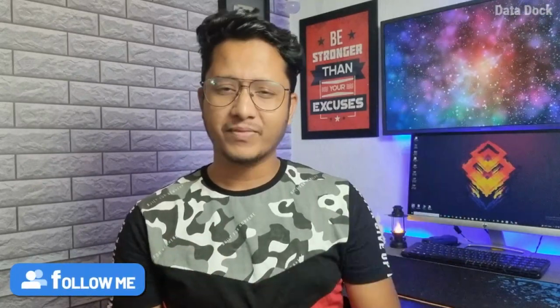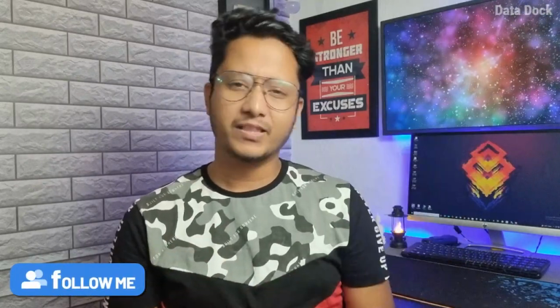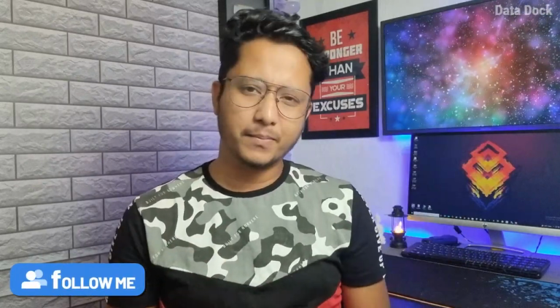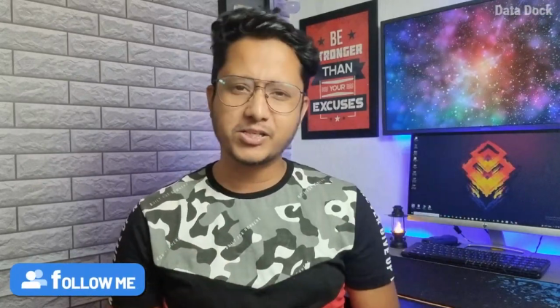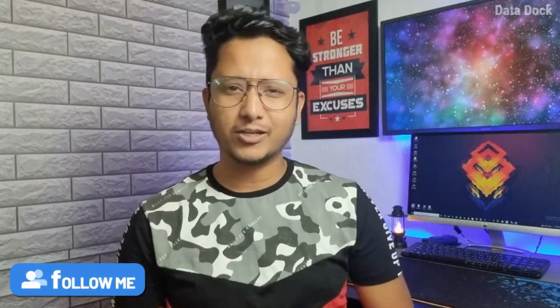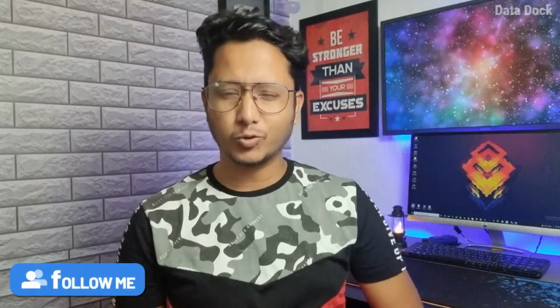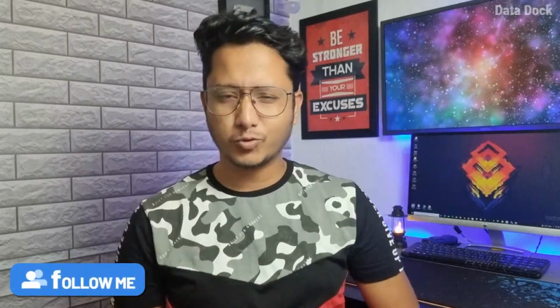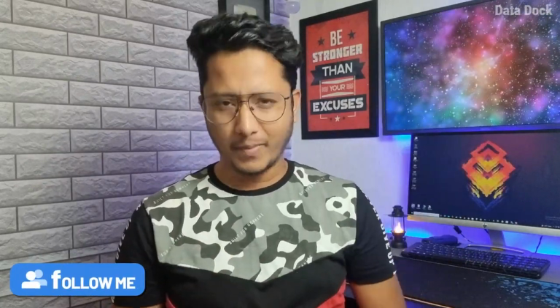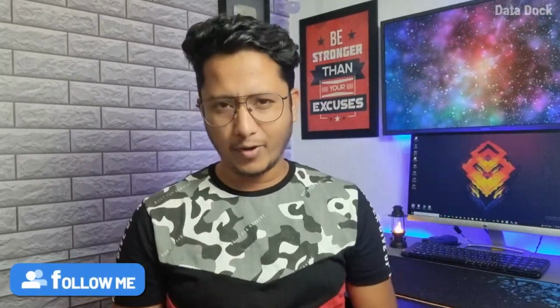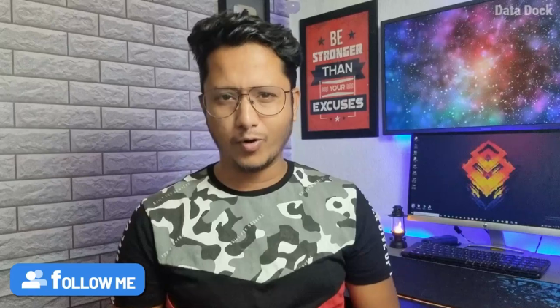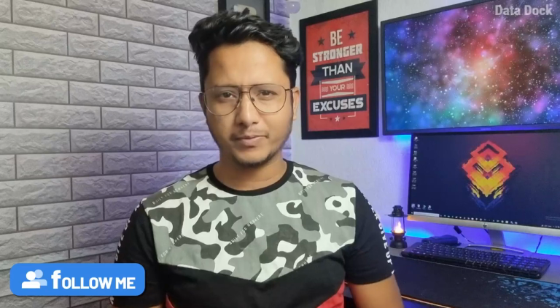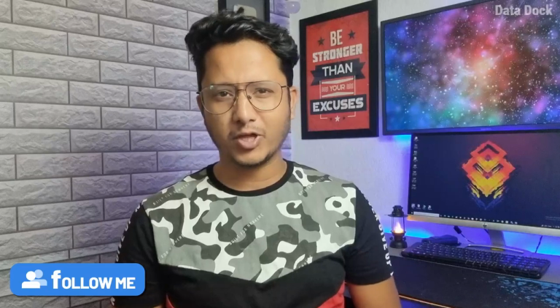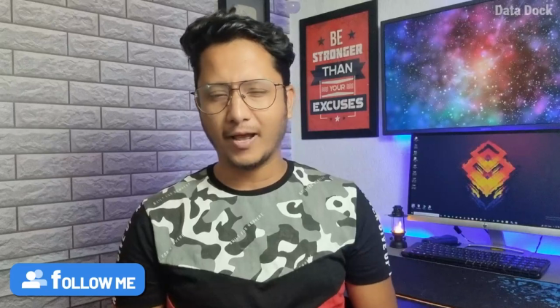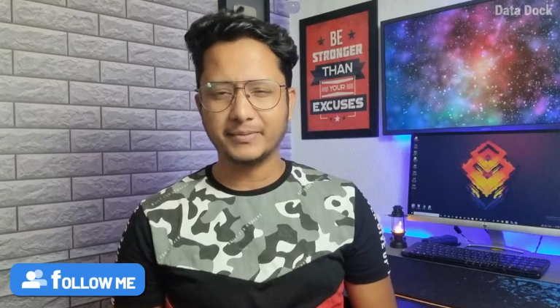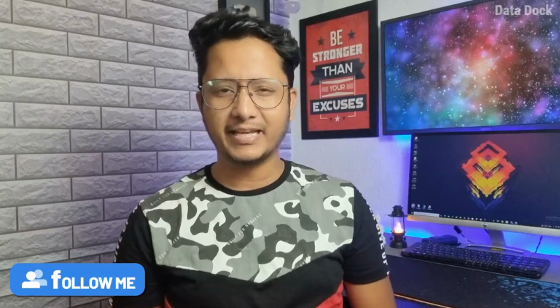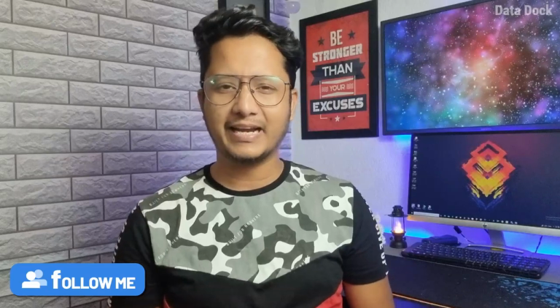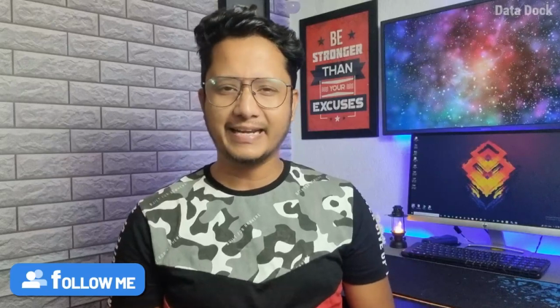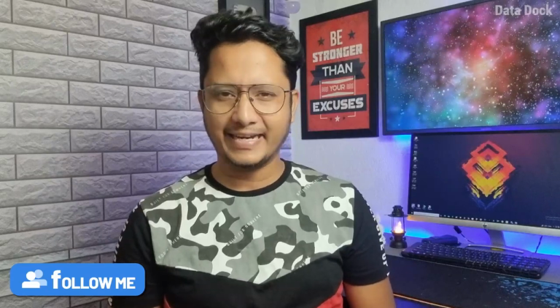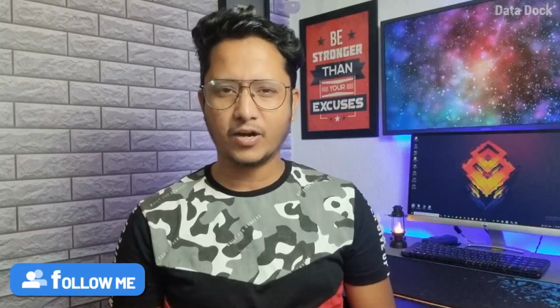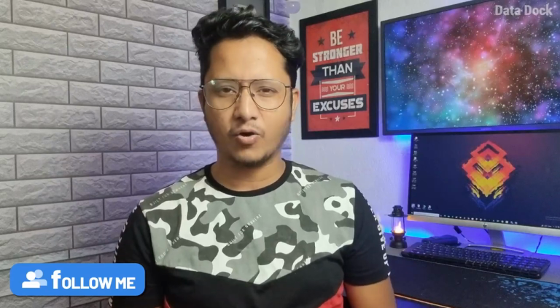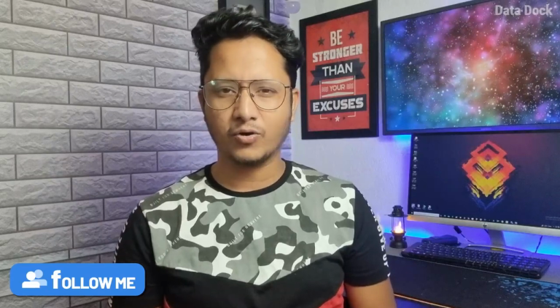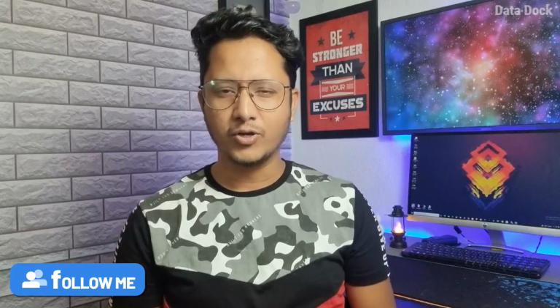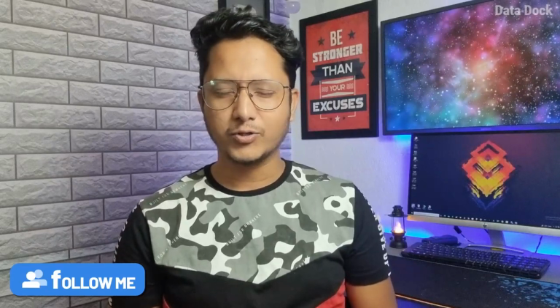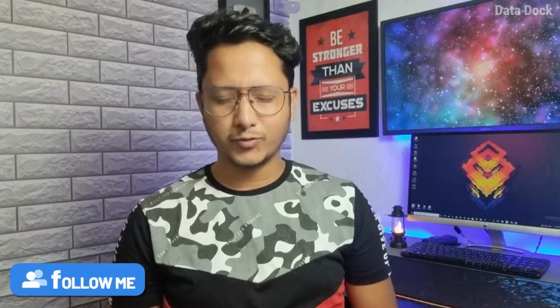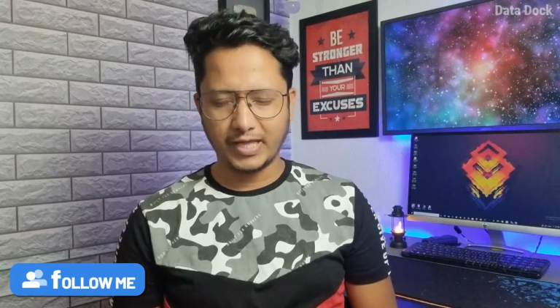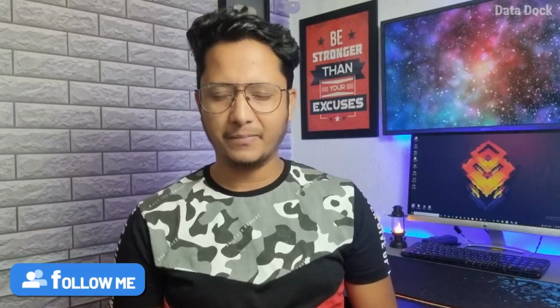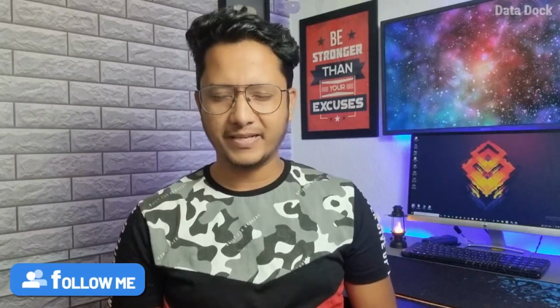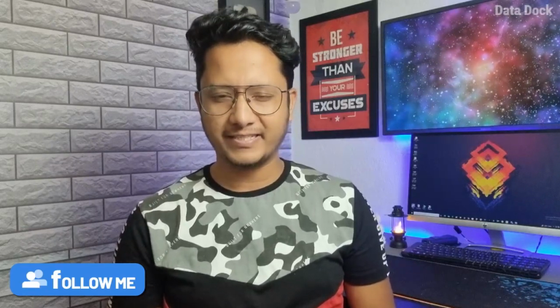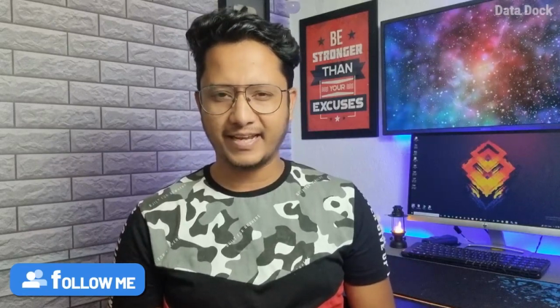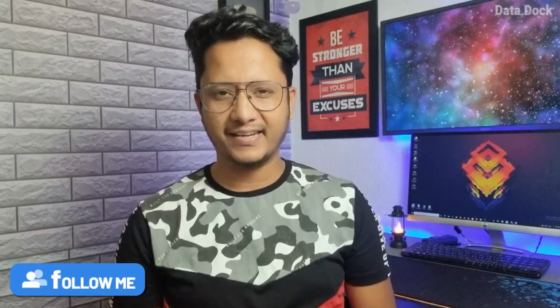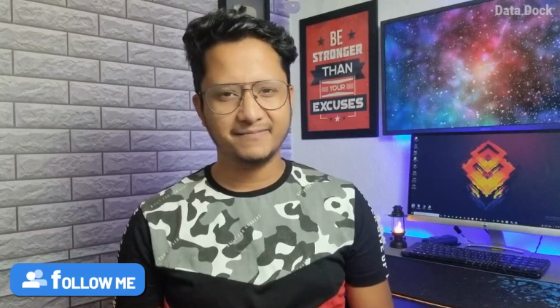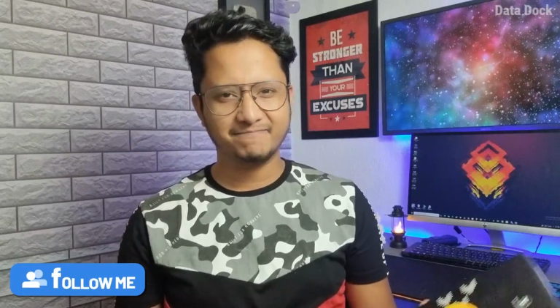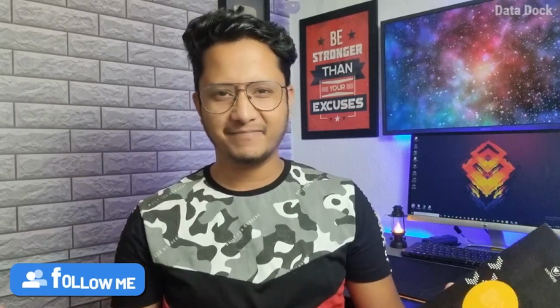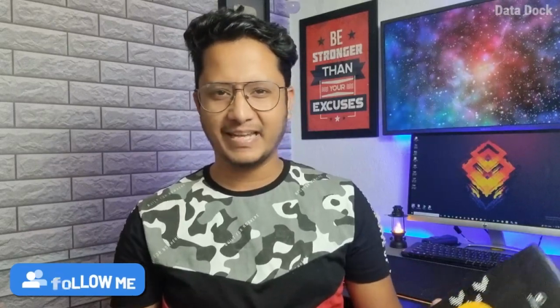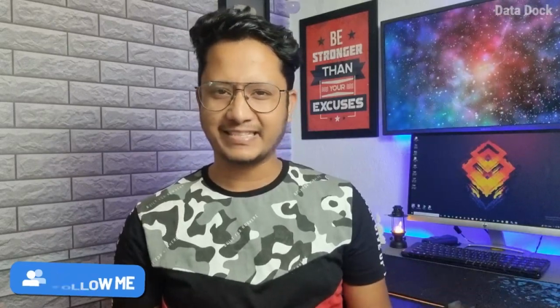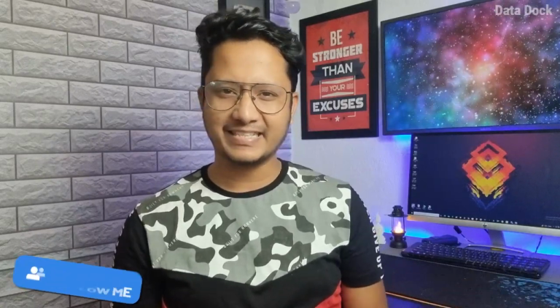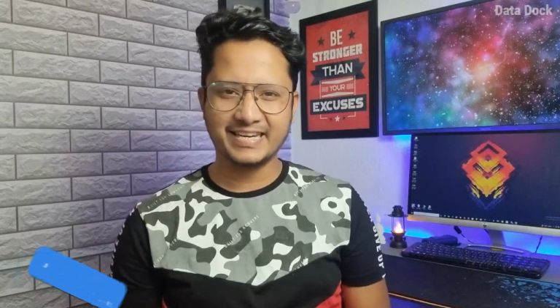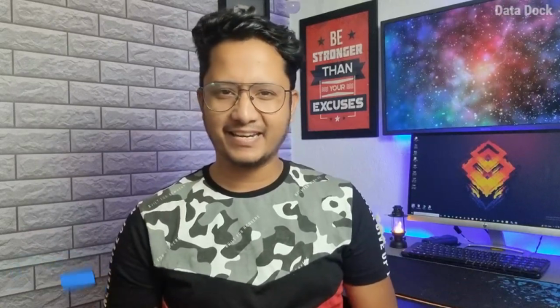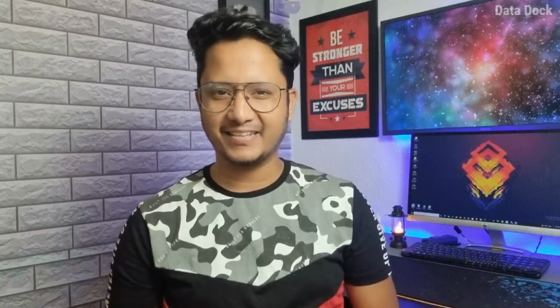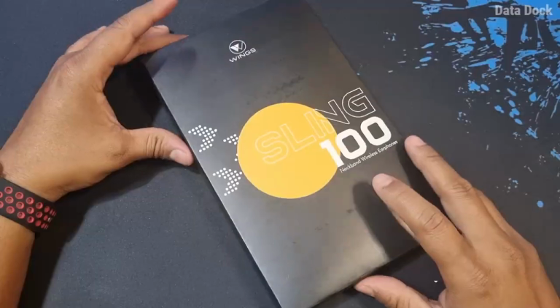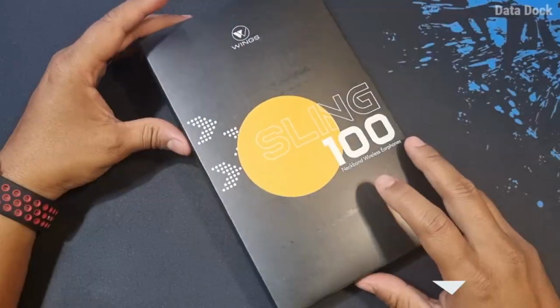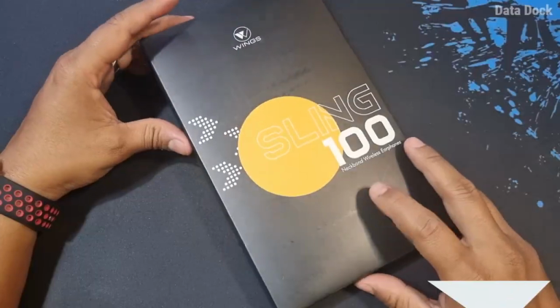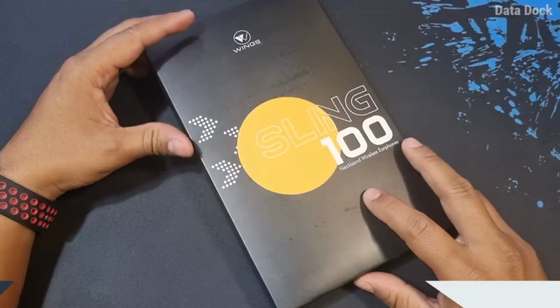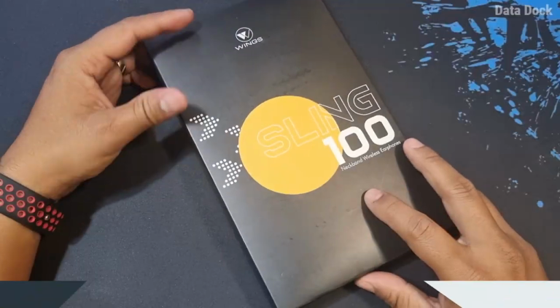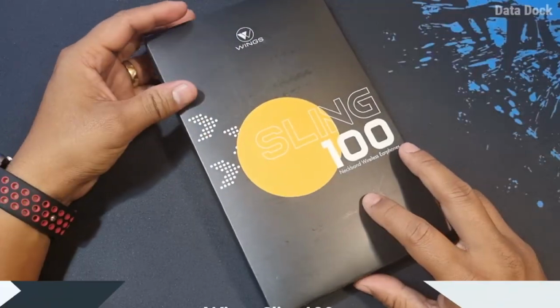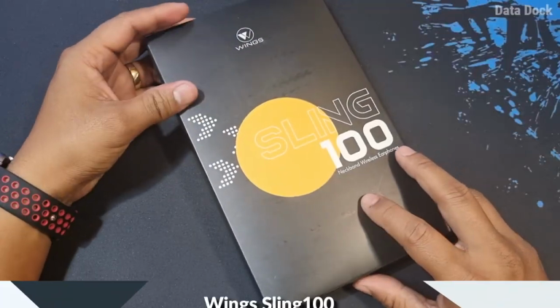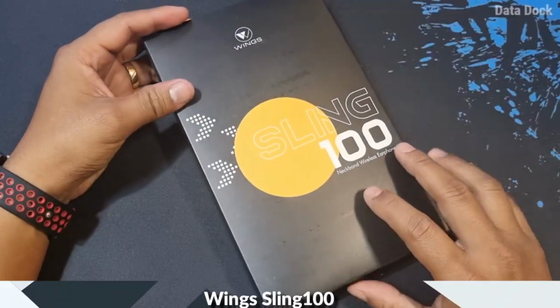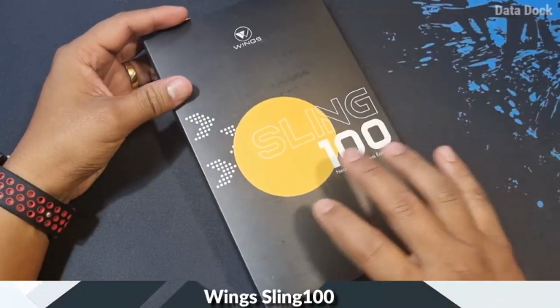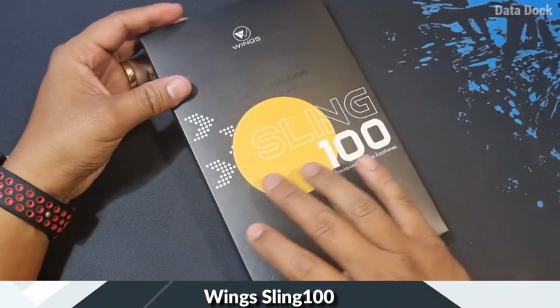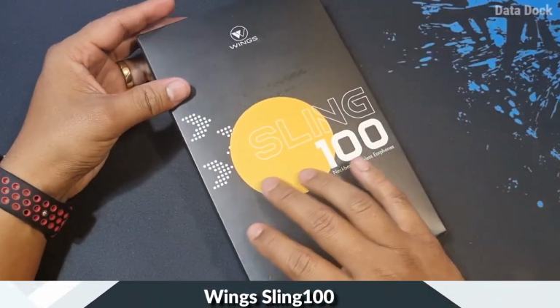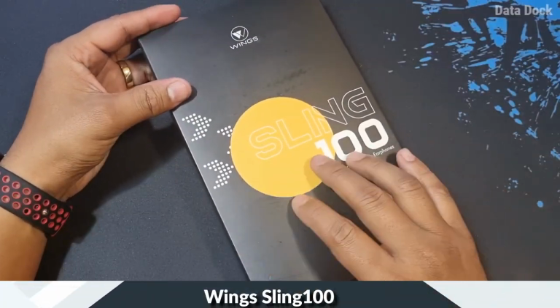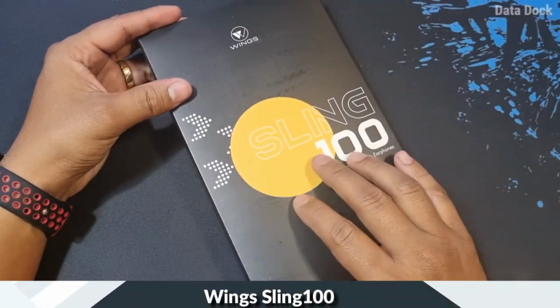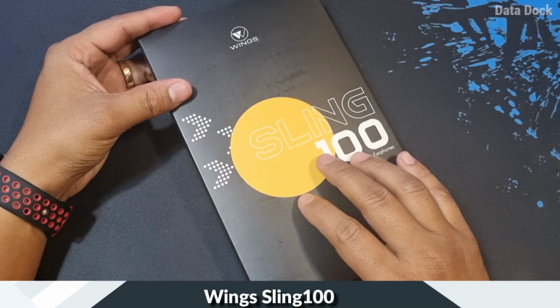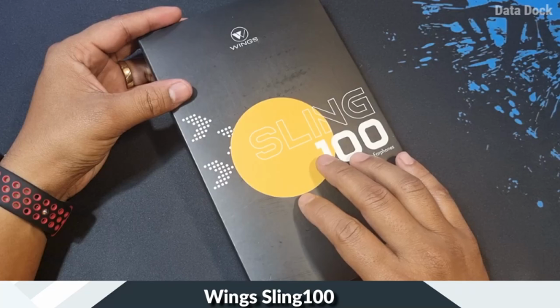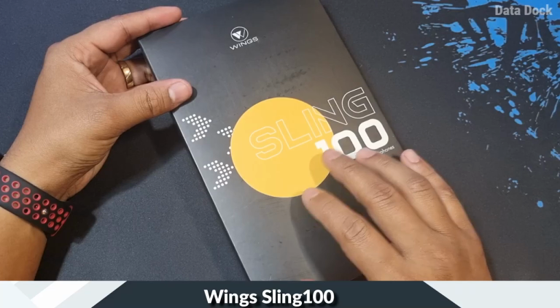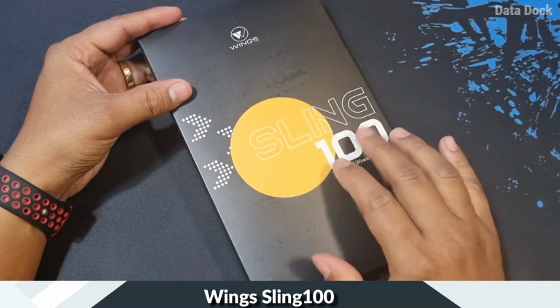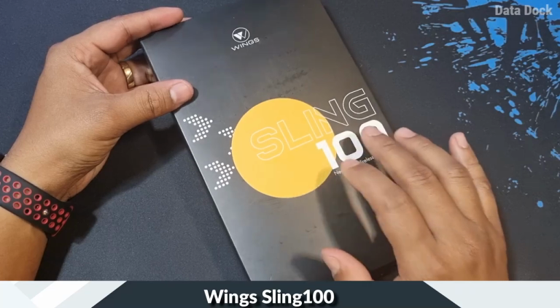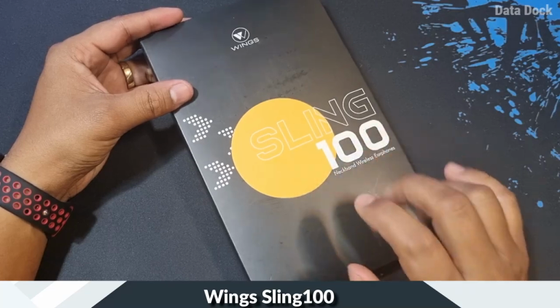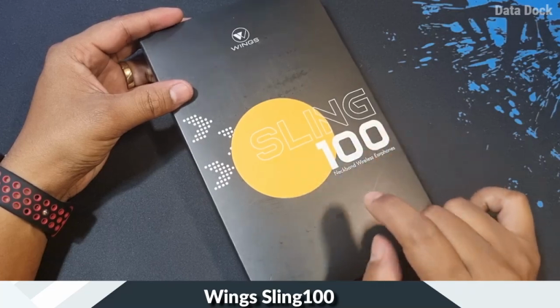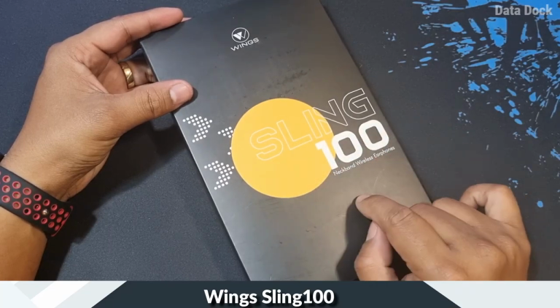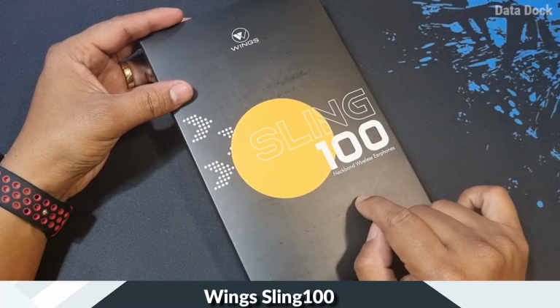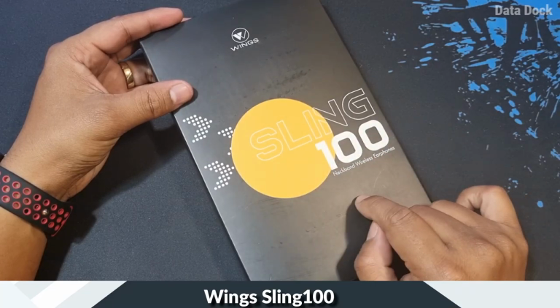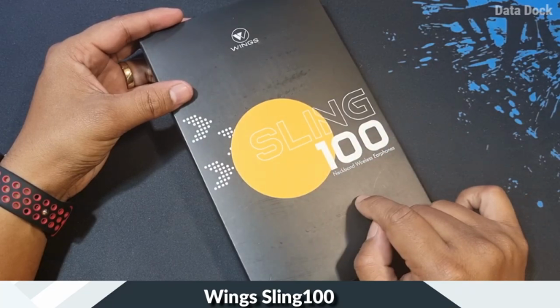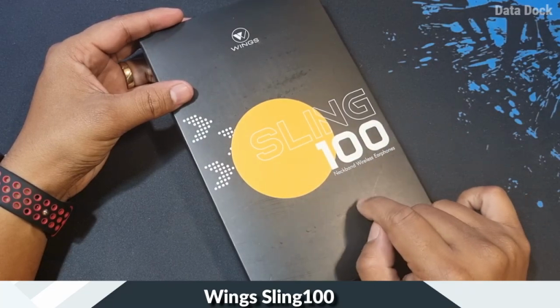Hello friends, I am Amat and you are watching Datadog. So that being said, let's get started. This is the WINS Sling 100.